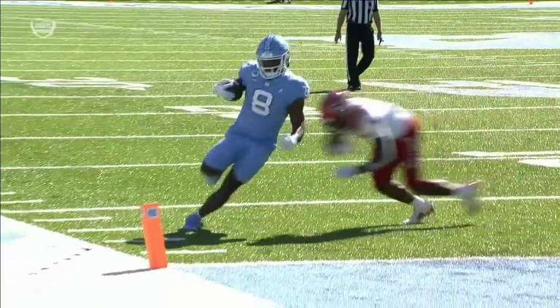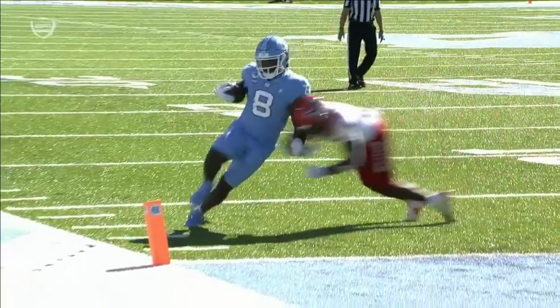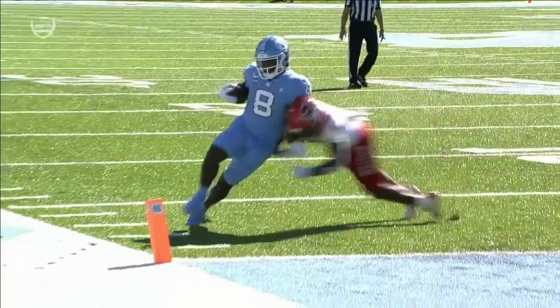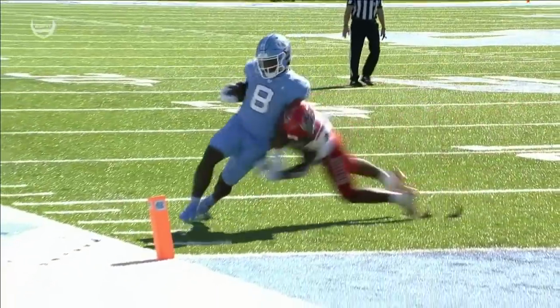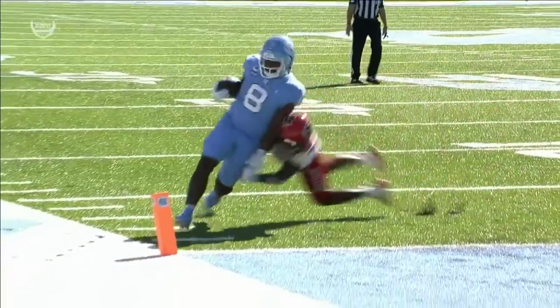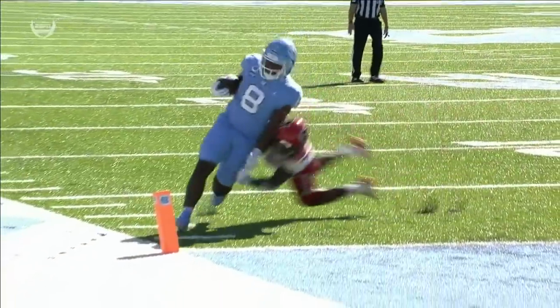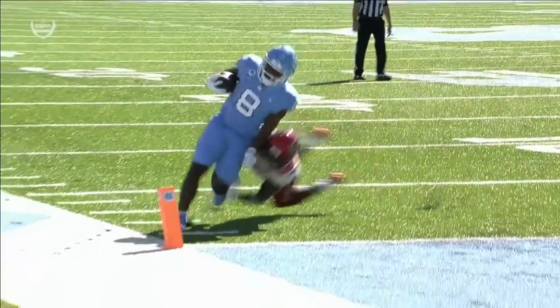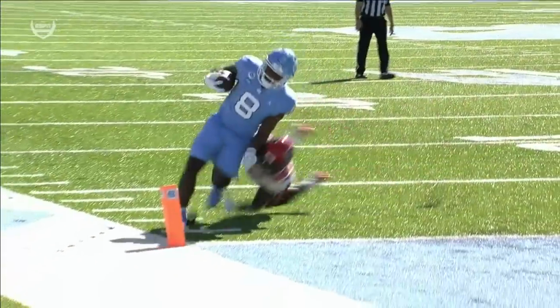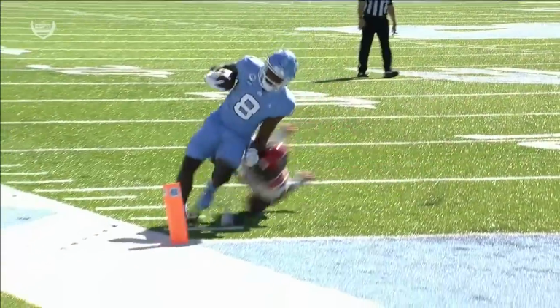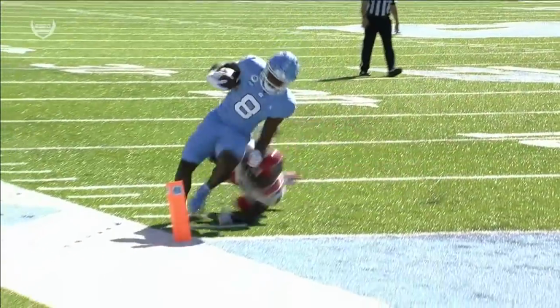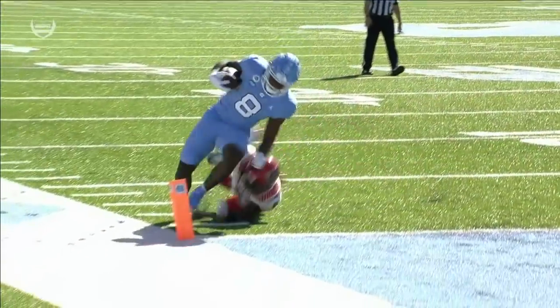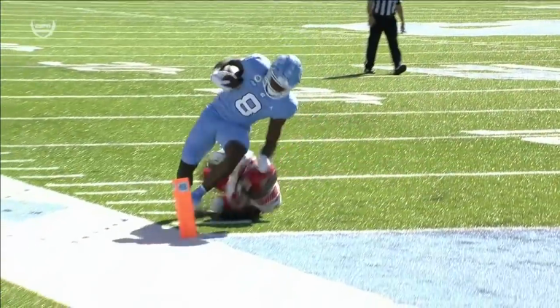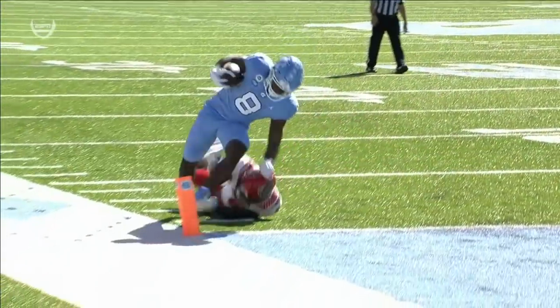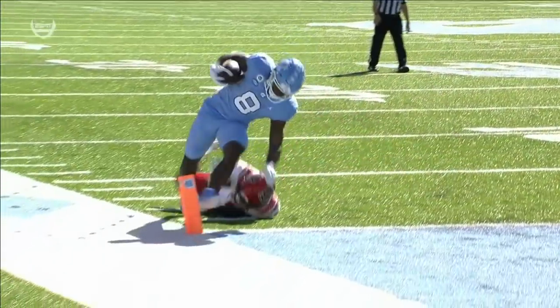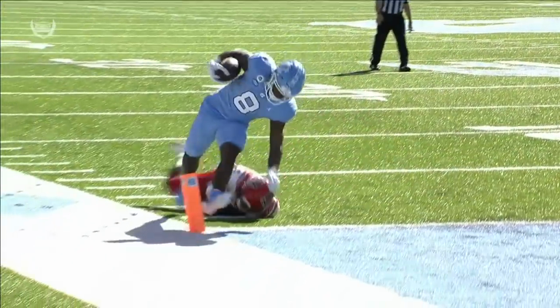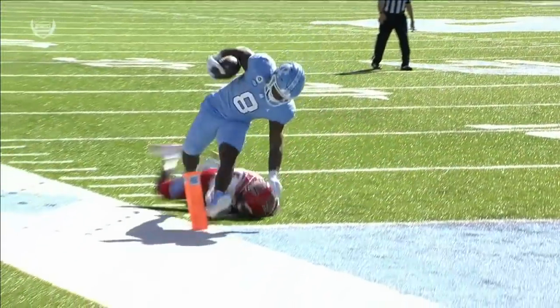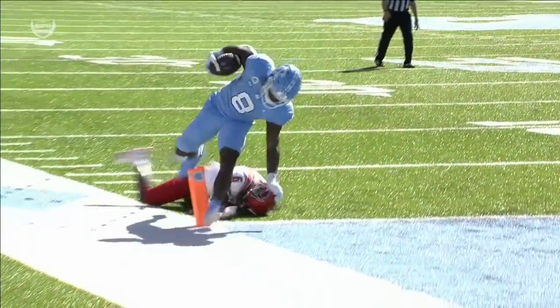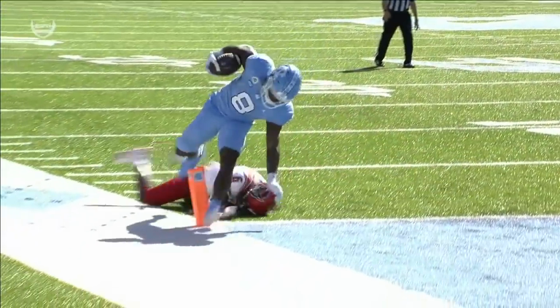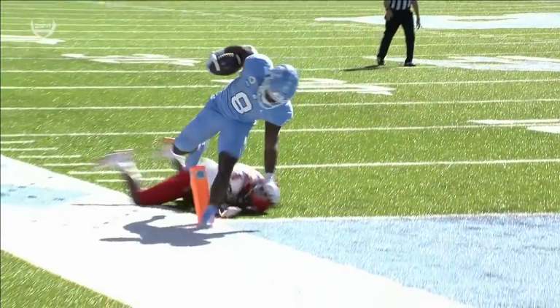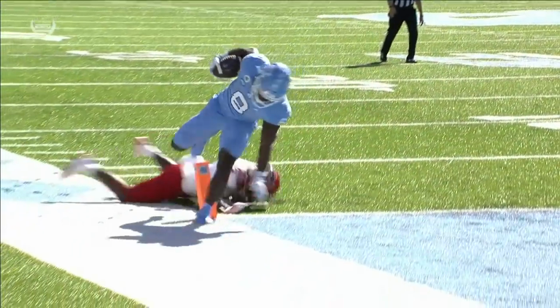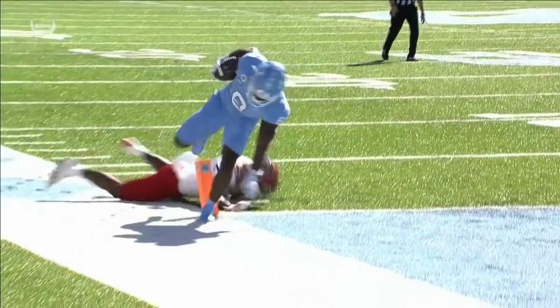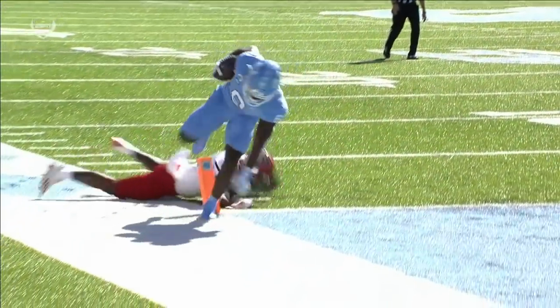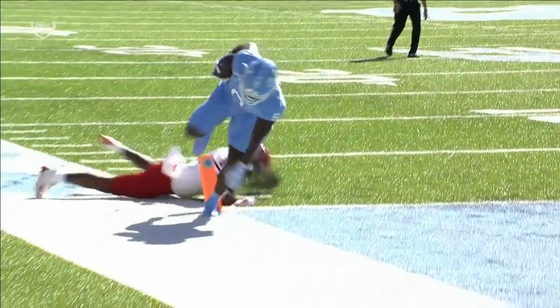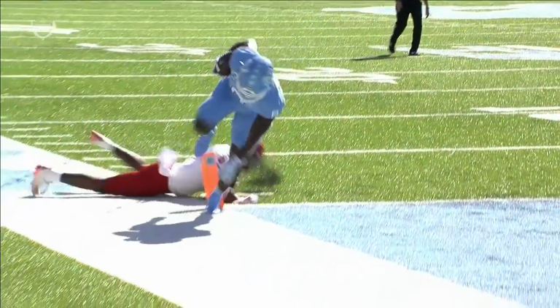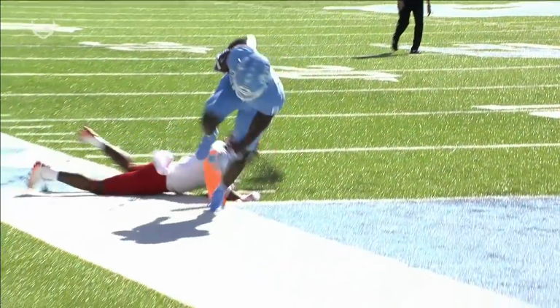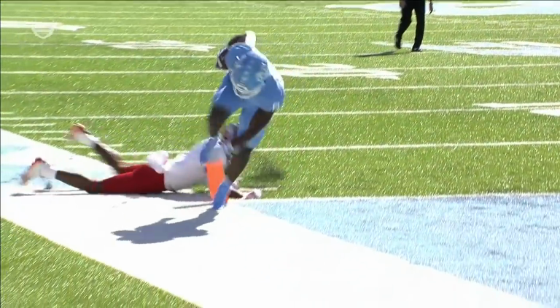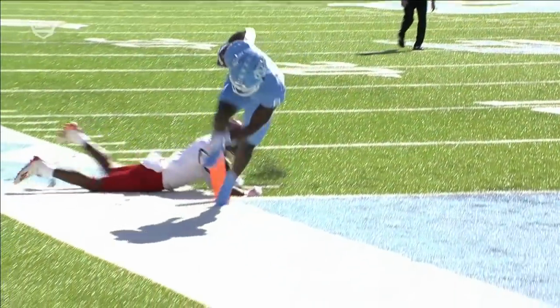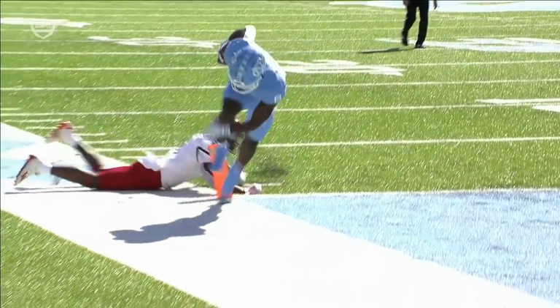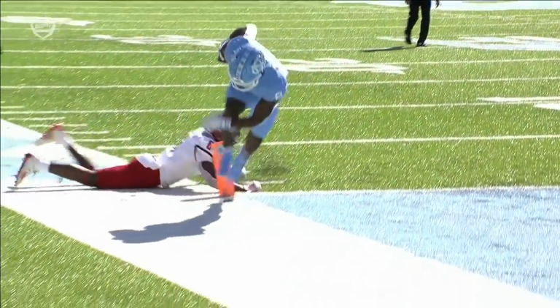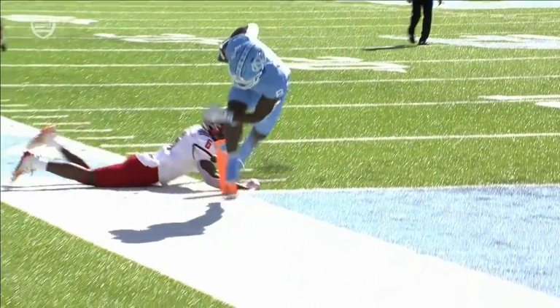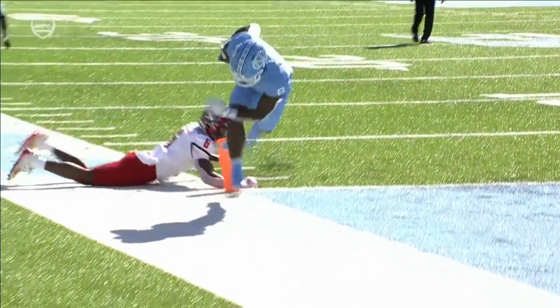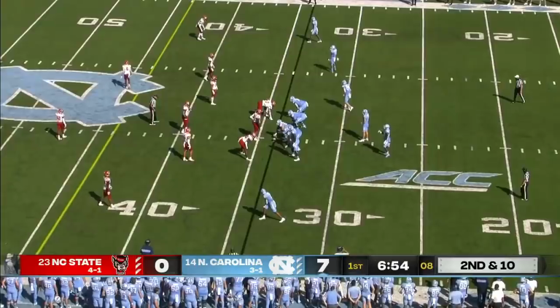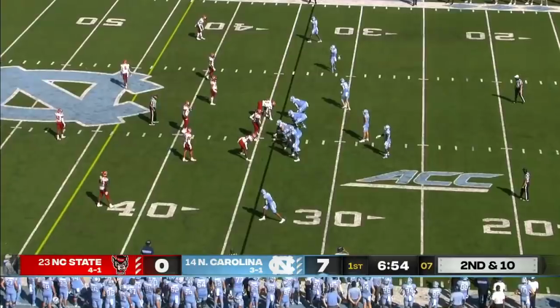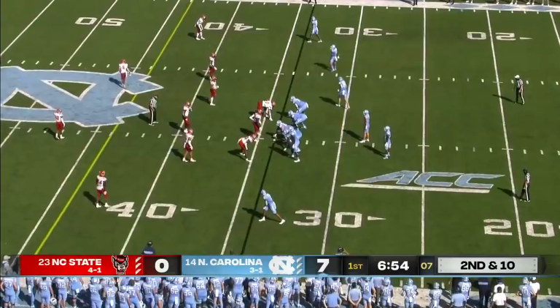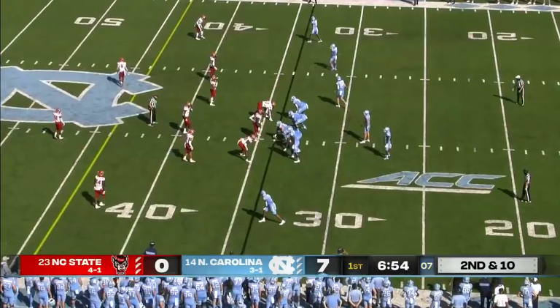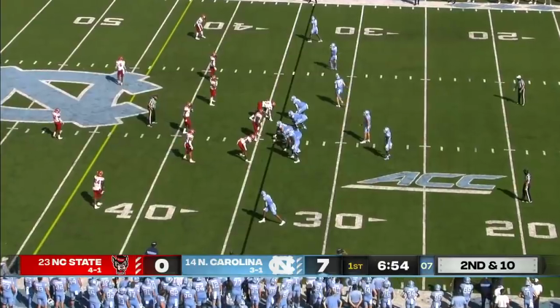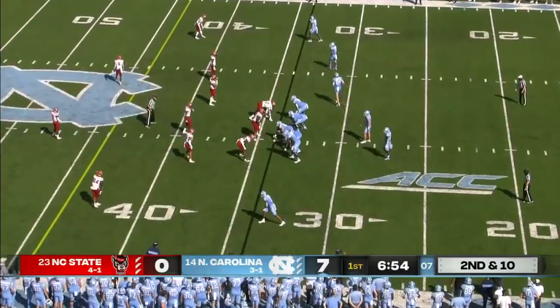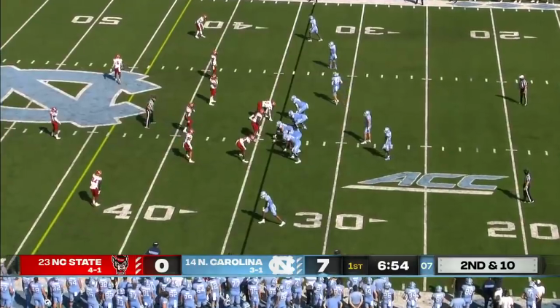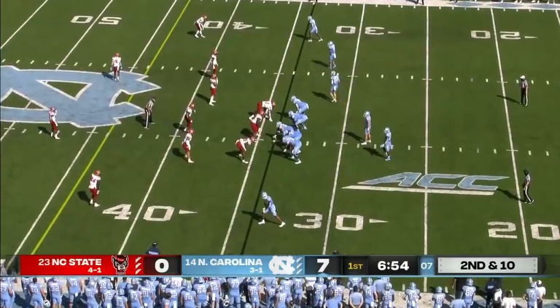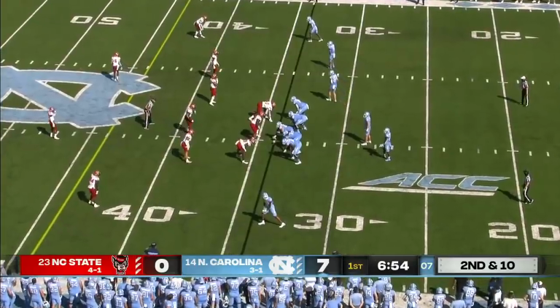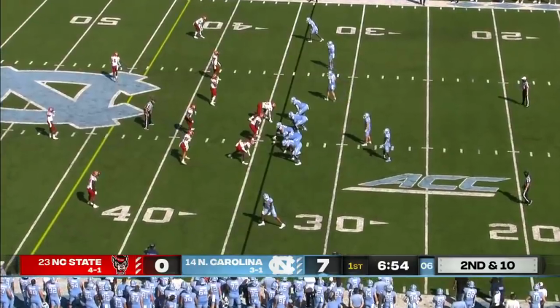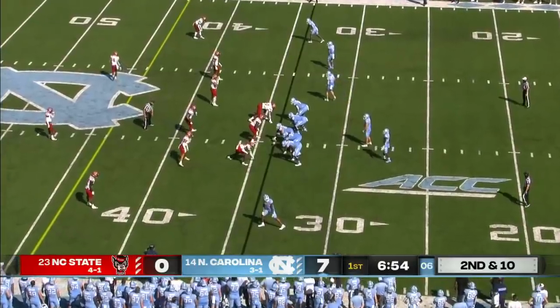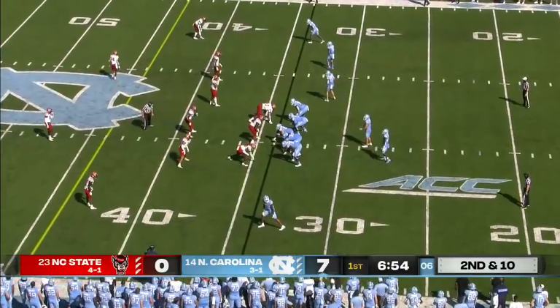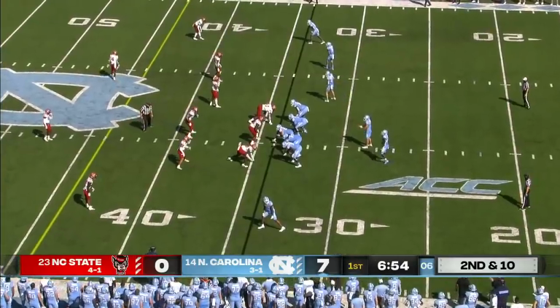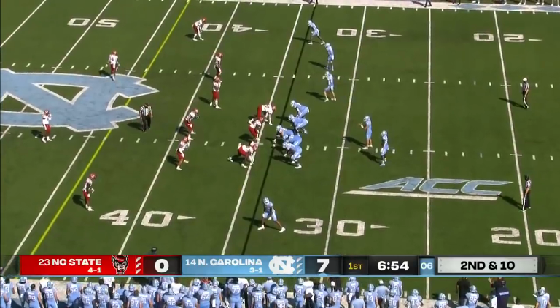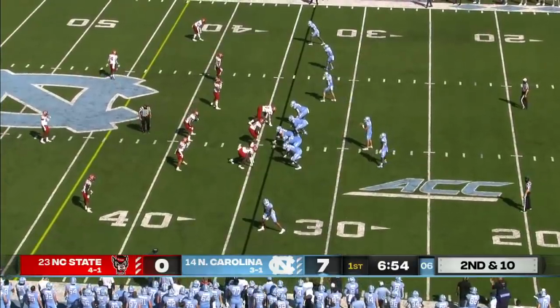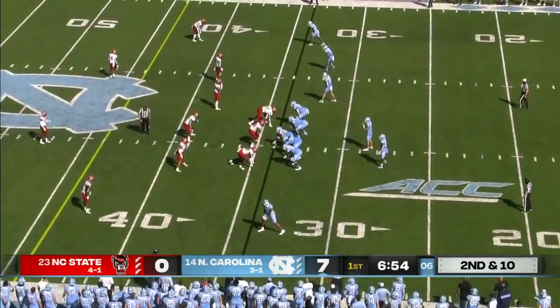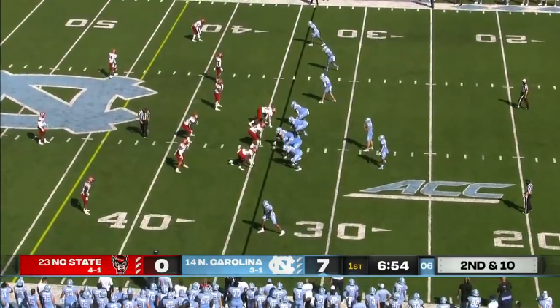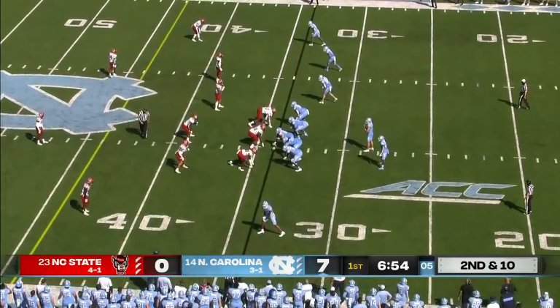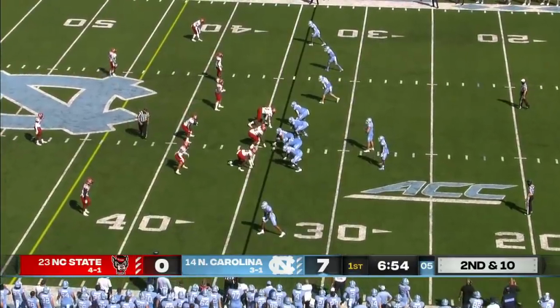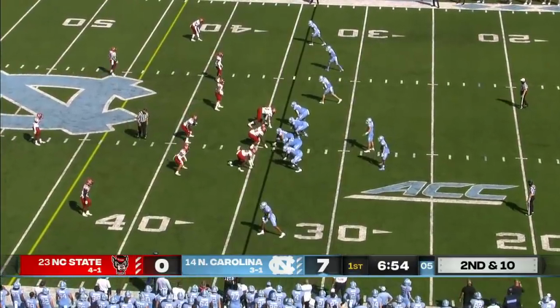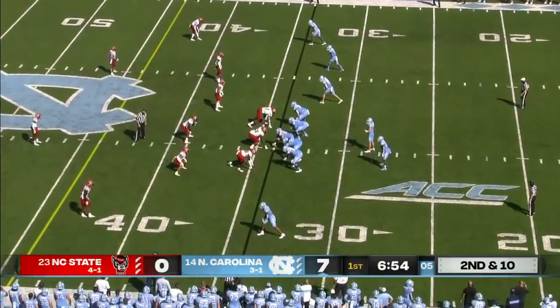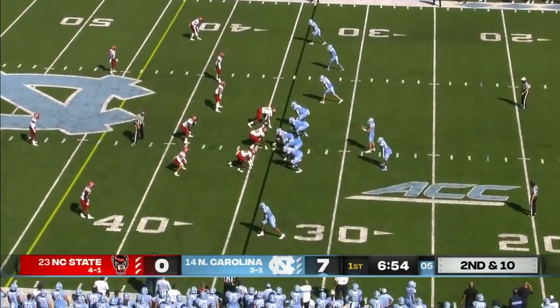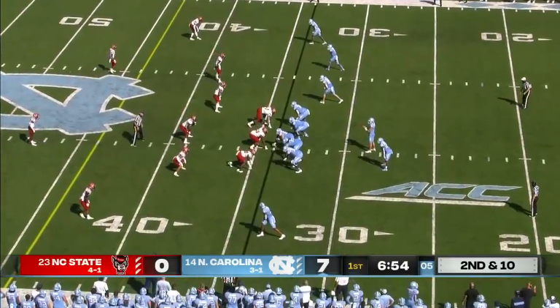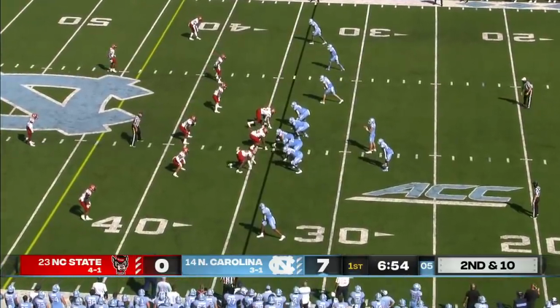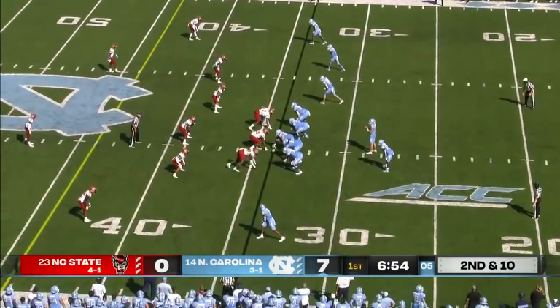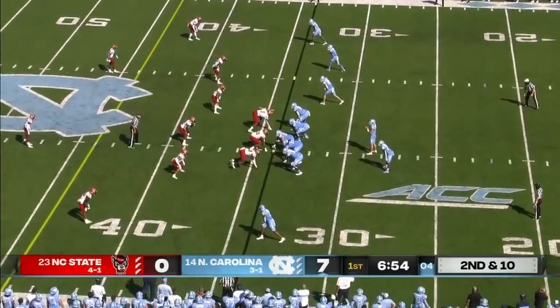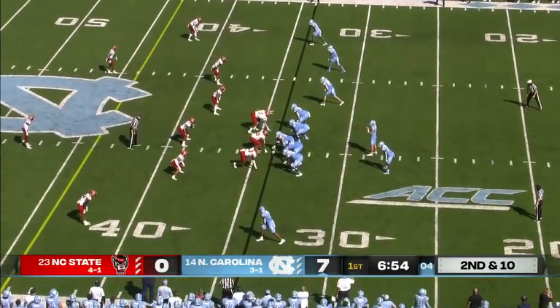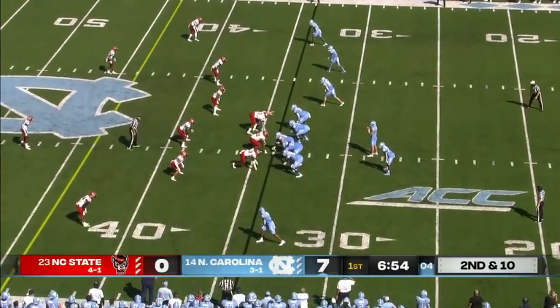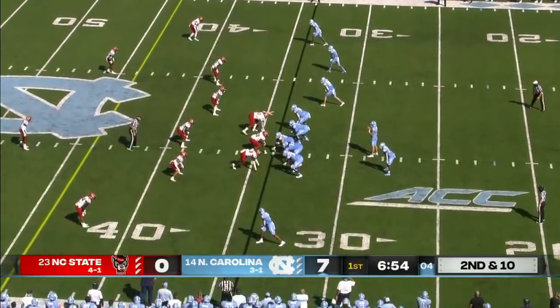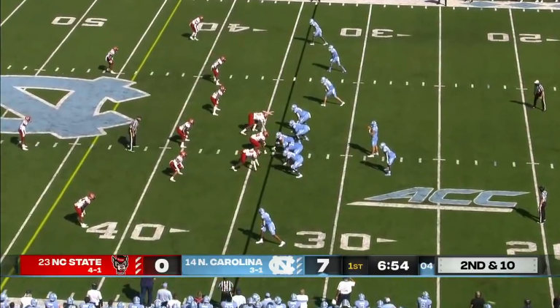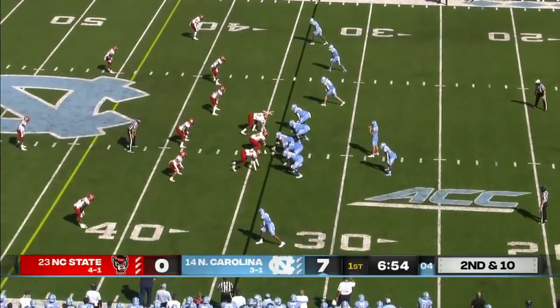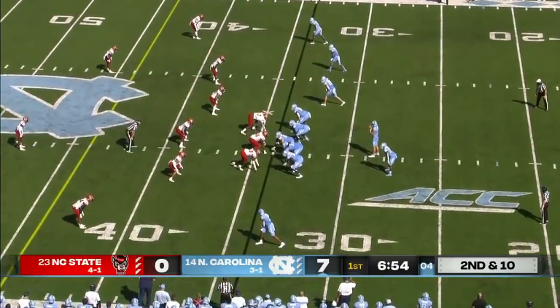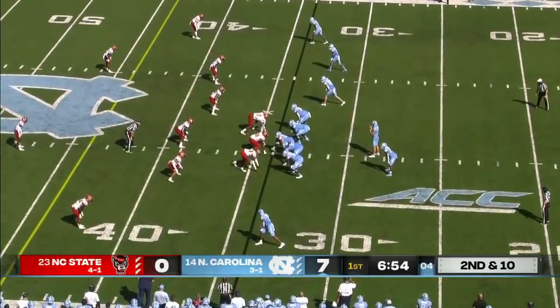Good pull, good kick out, good blocking downfield by Emery Simmons. And all those drops last week, and a chance to come back to beat Florida State.